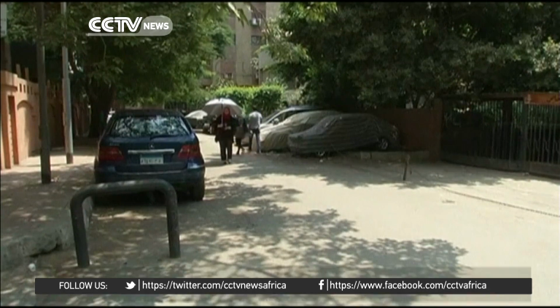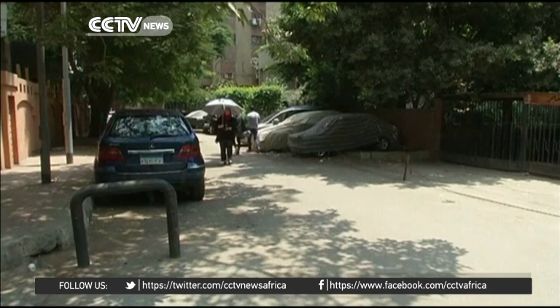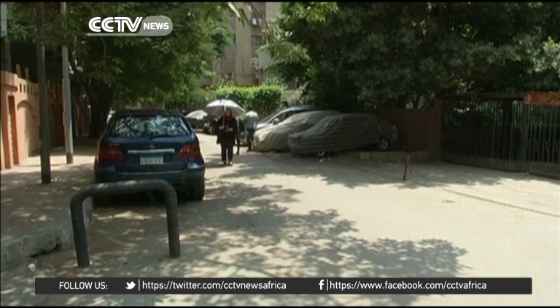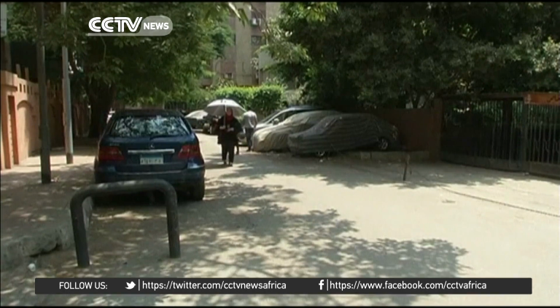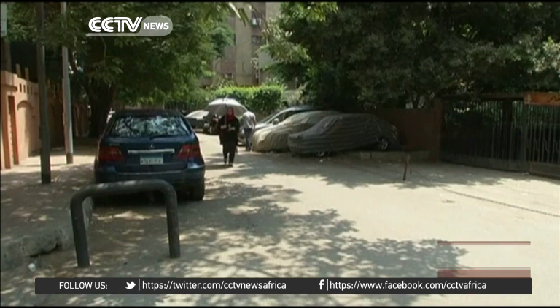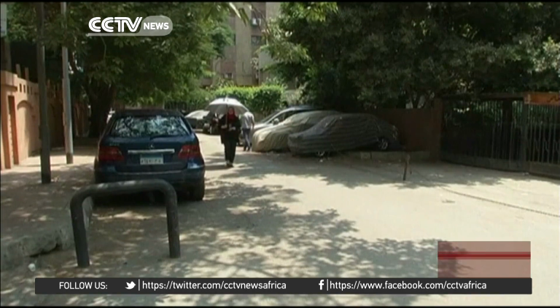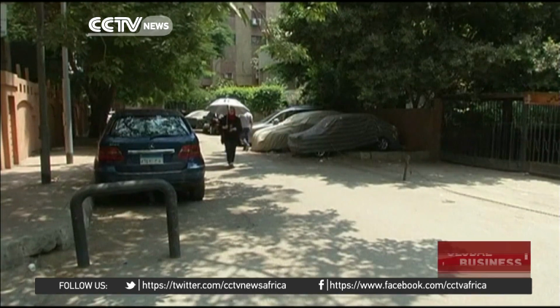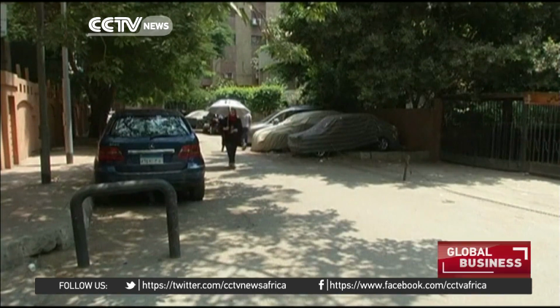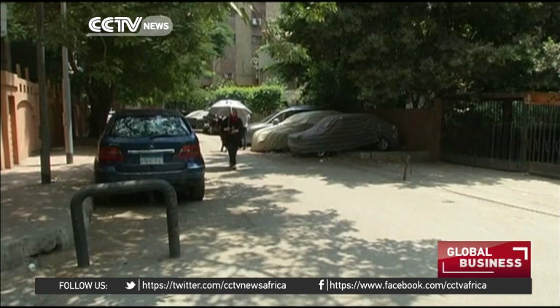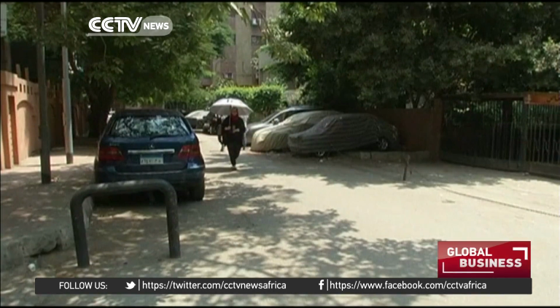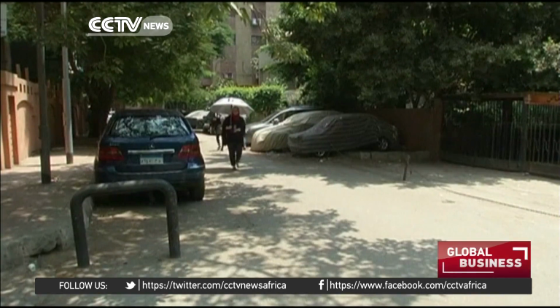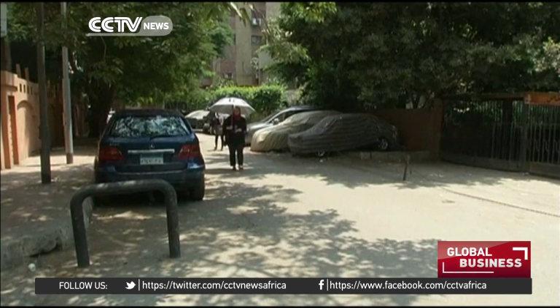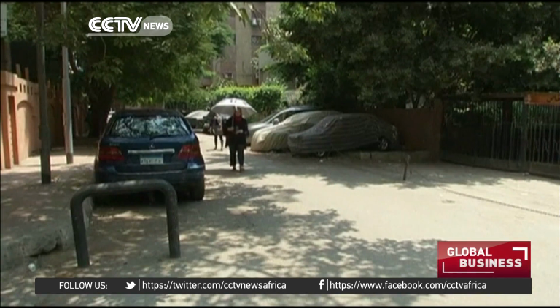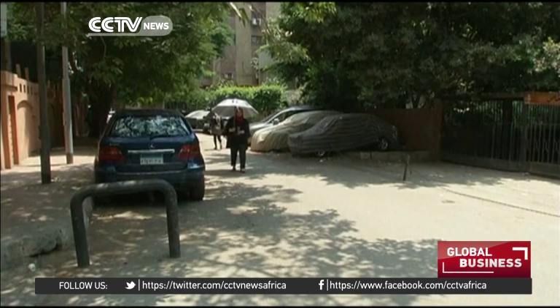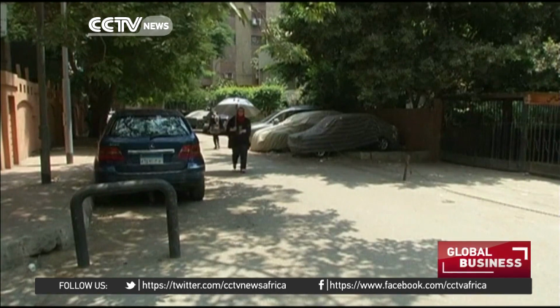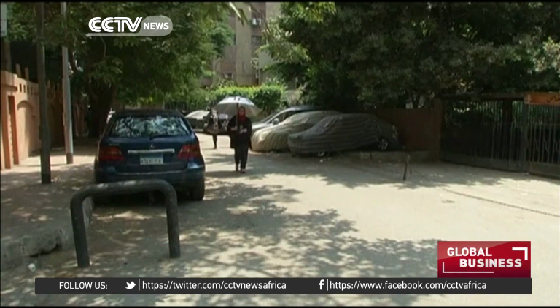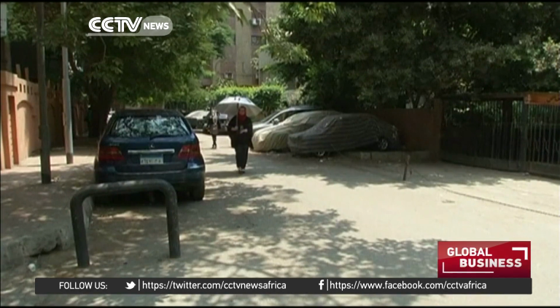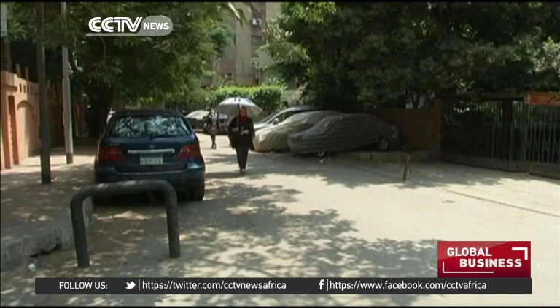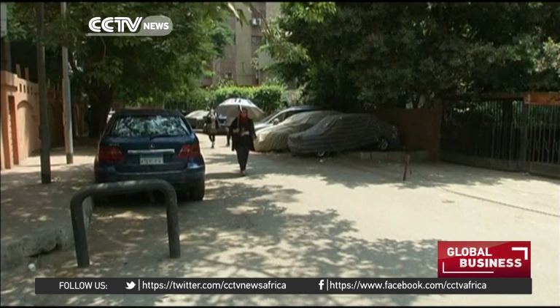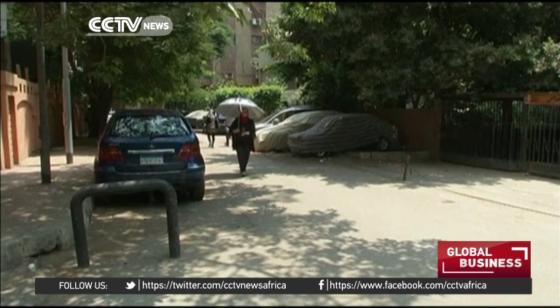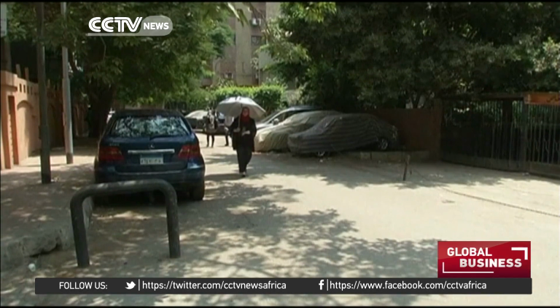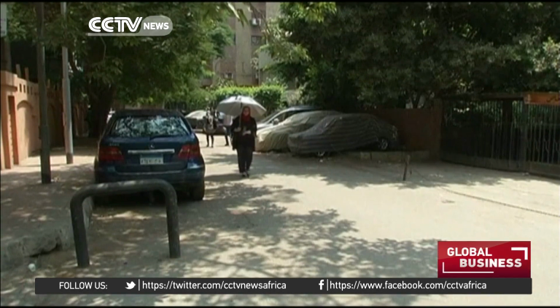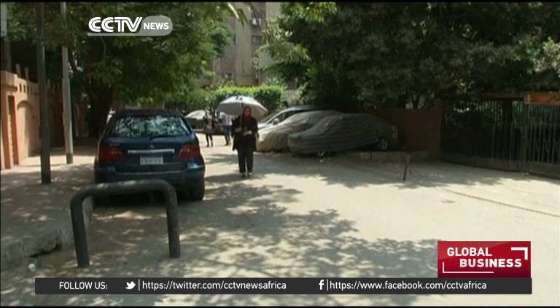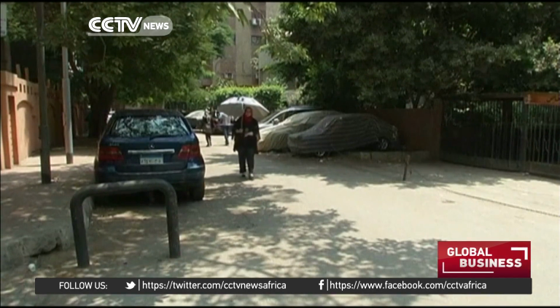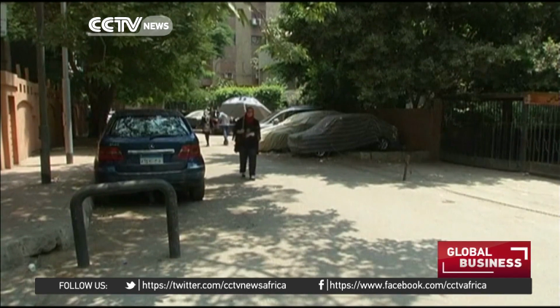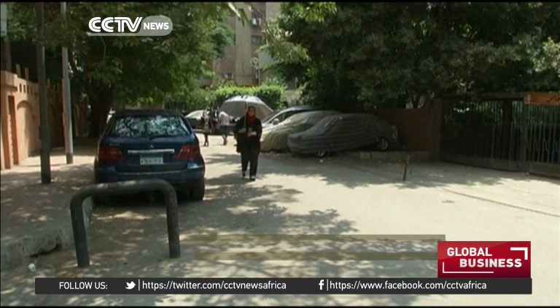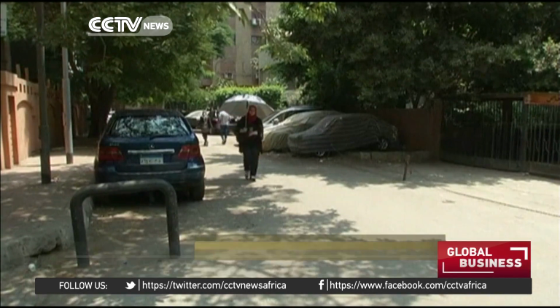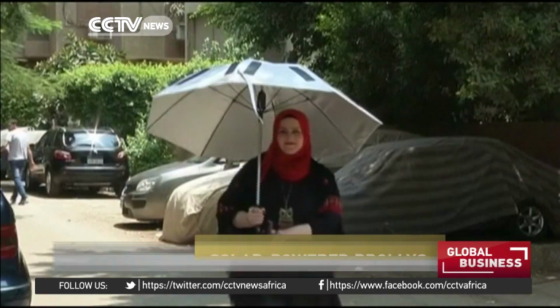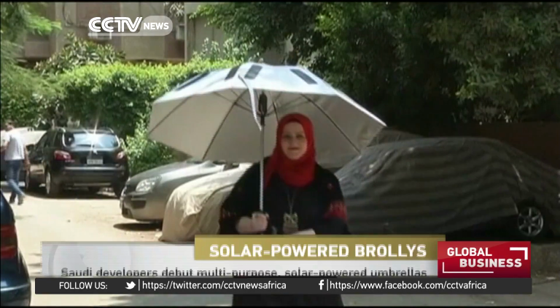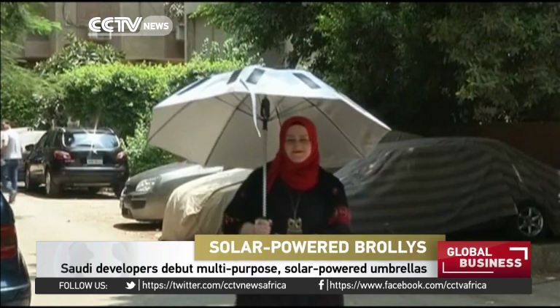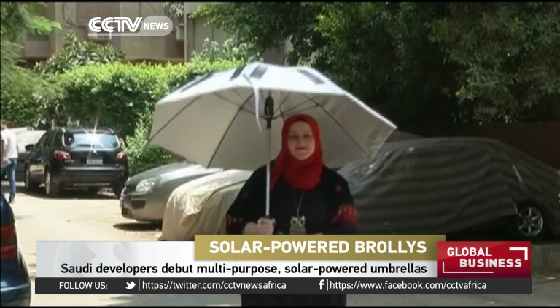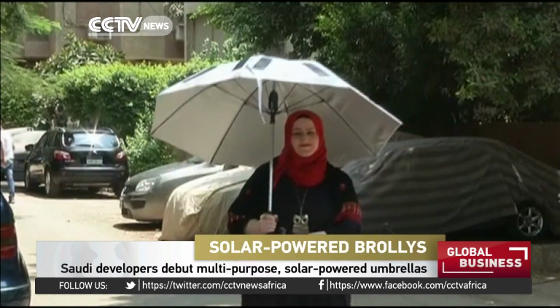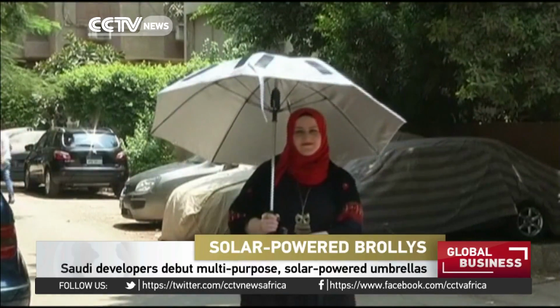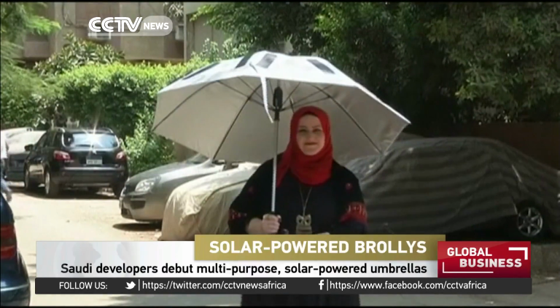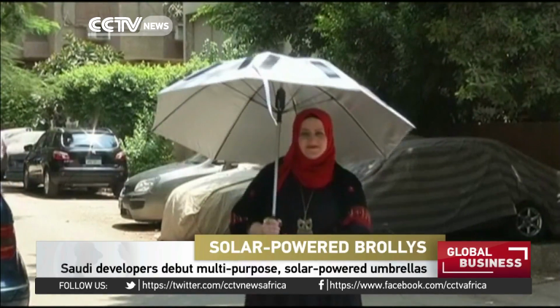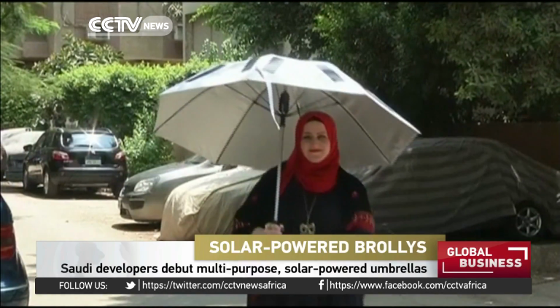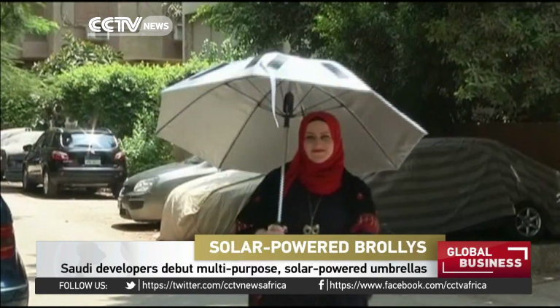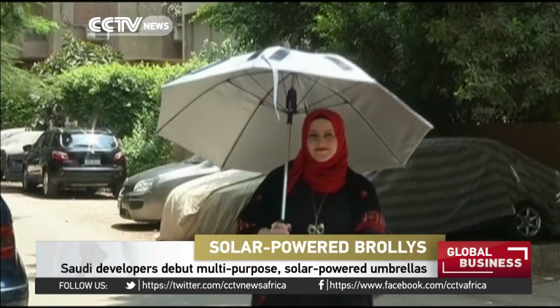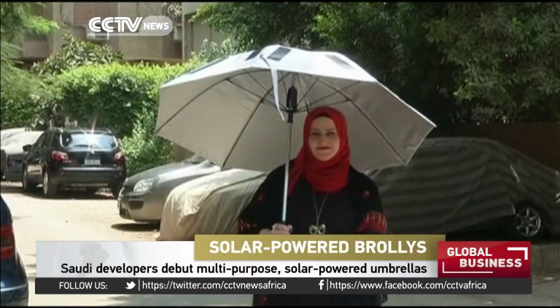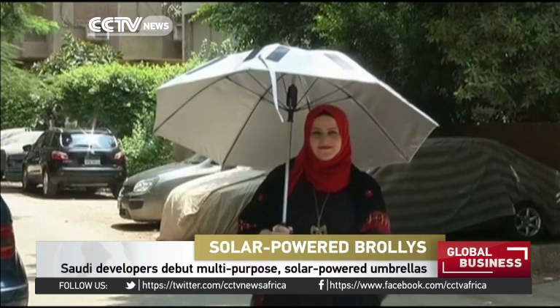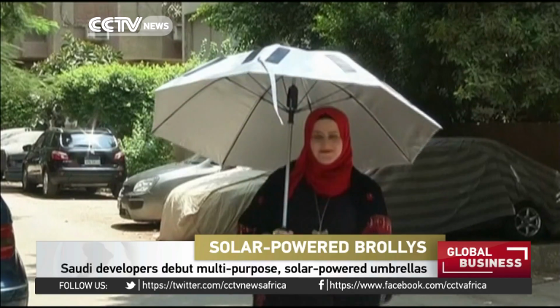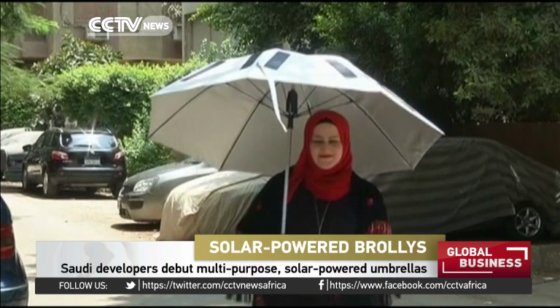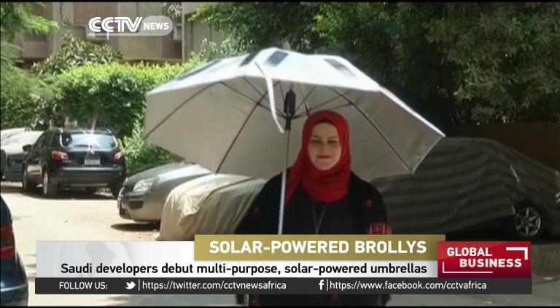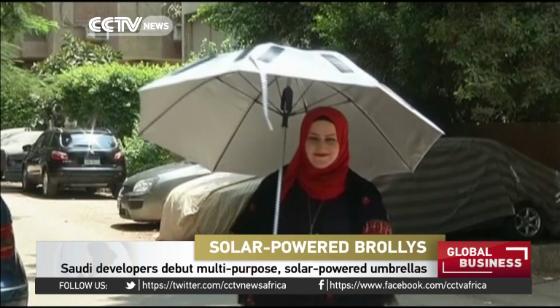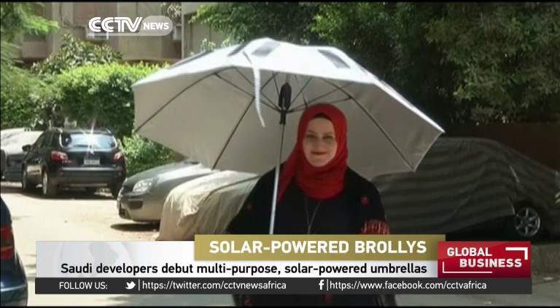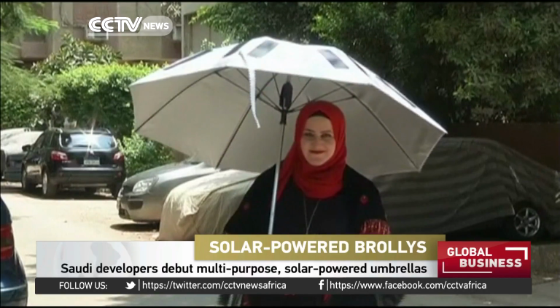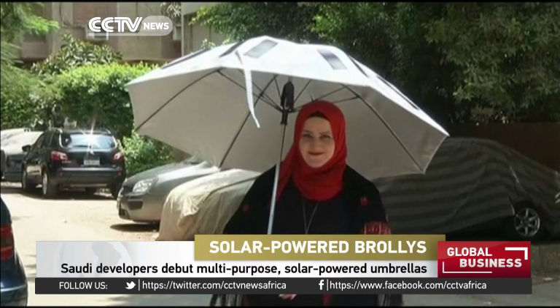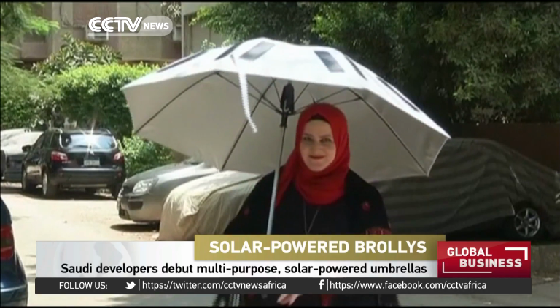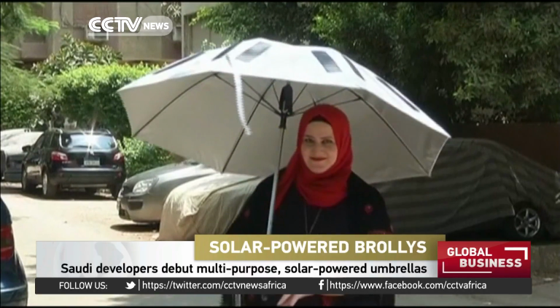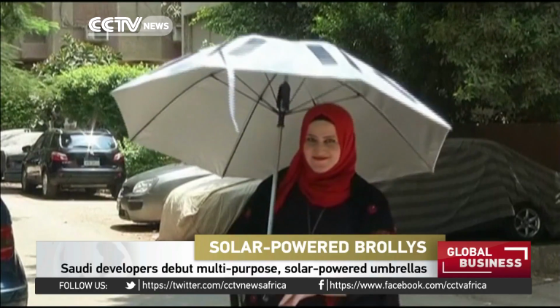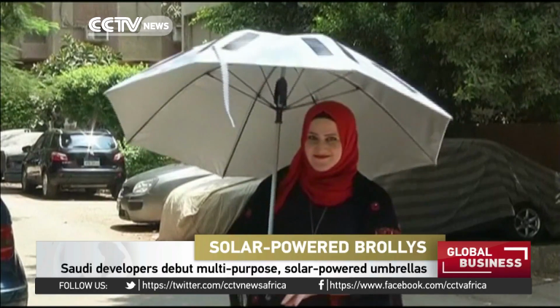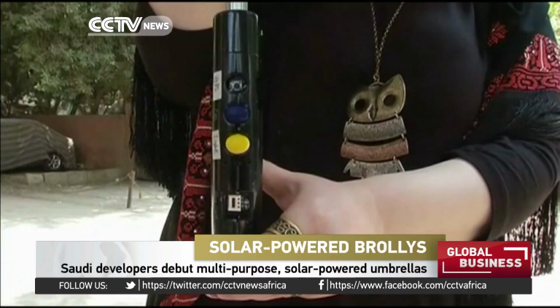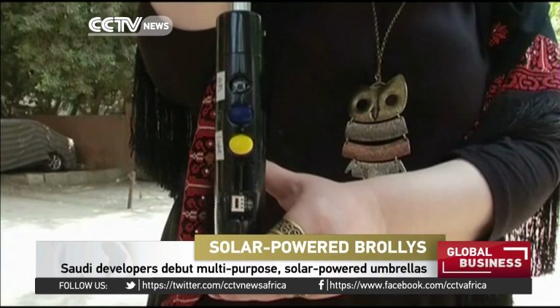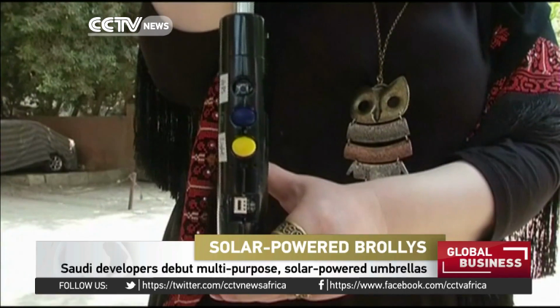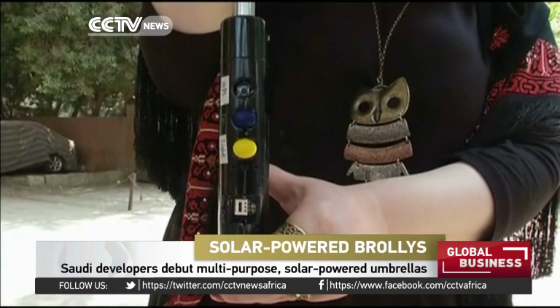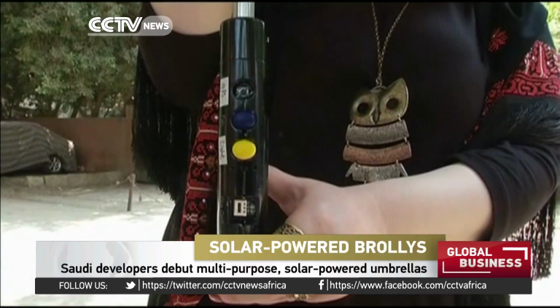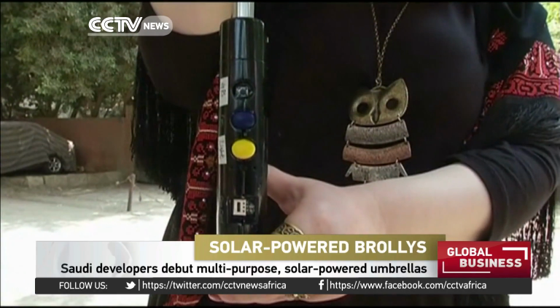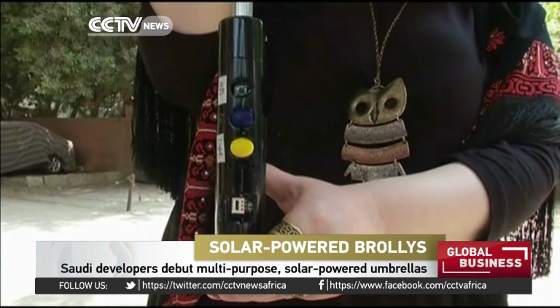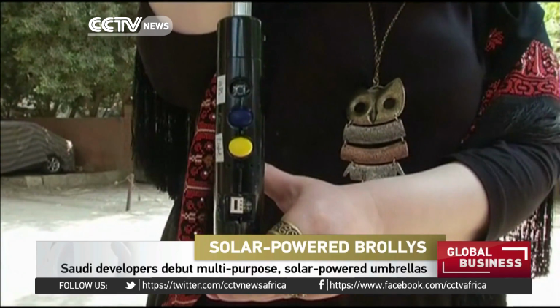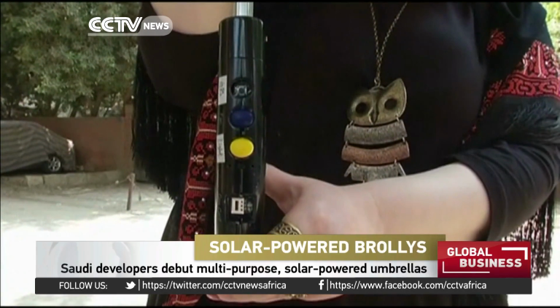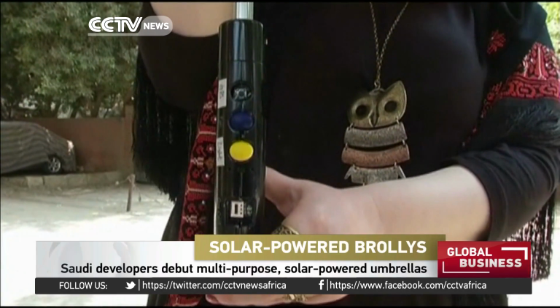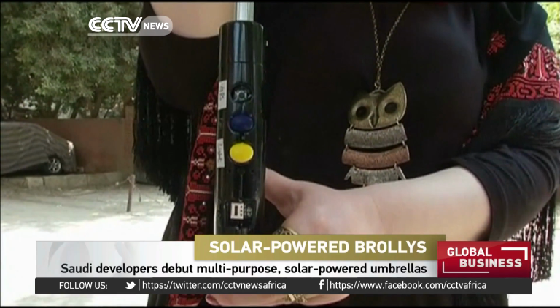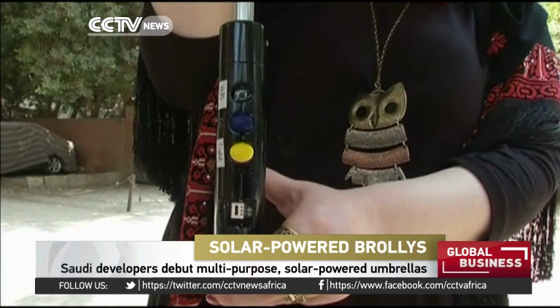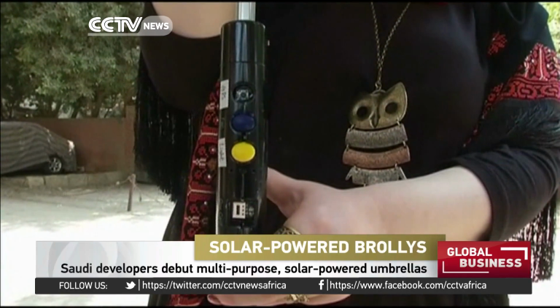Finally, a way to stay out of the sun and be eco-friendly at the same time. This is a solar-powered, GPS-enabled umbrella.